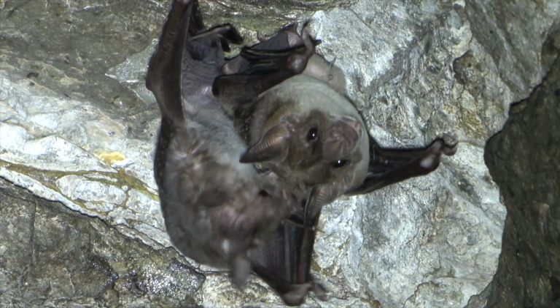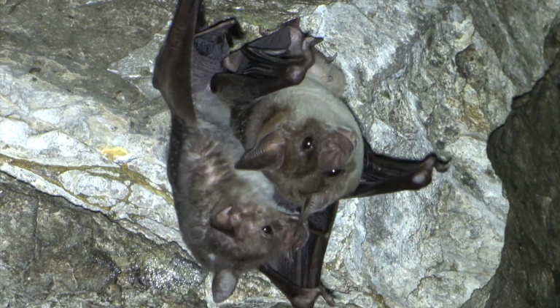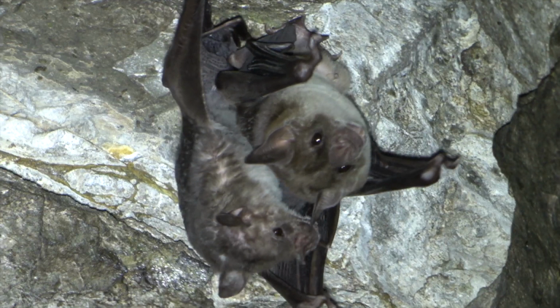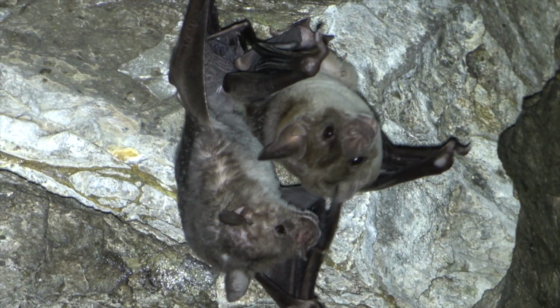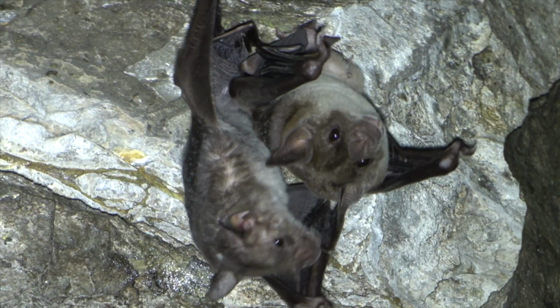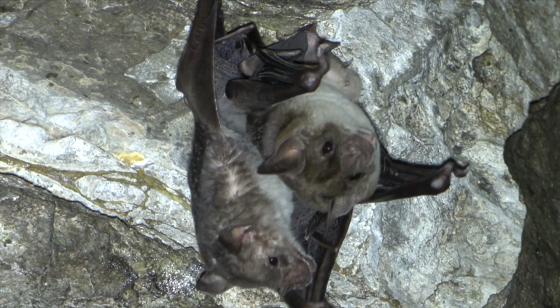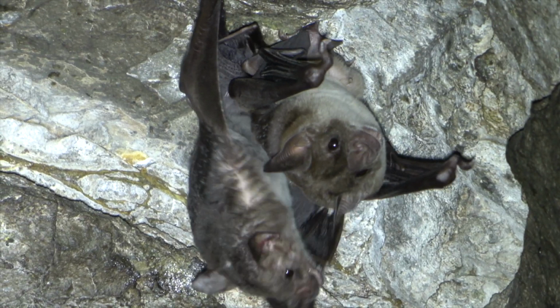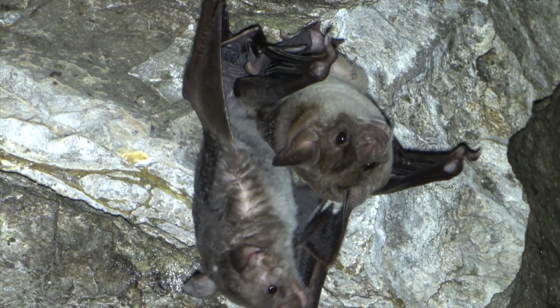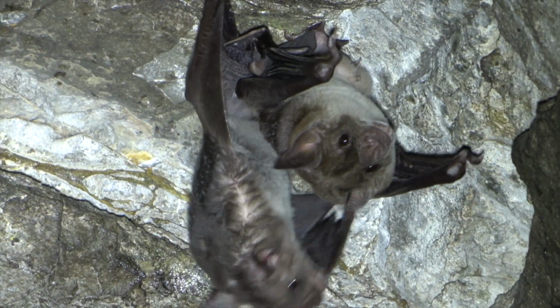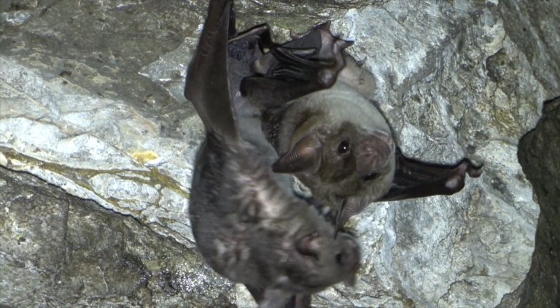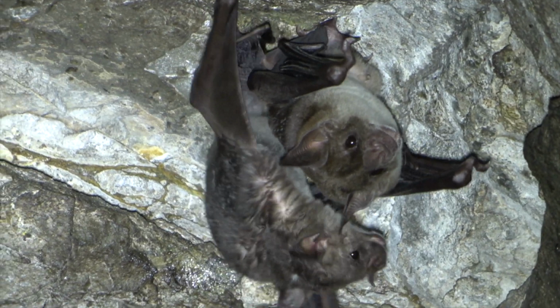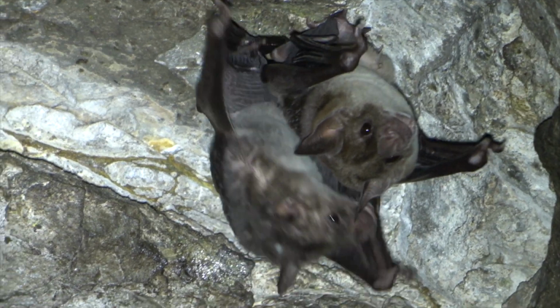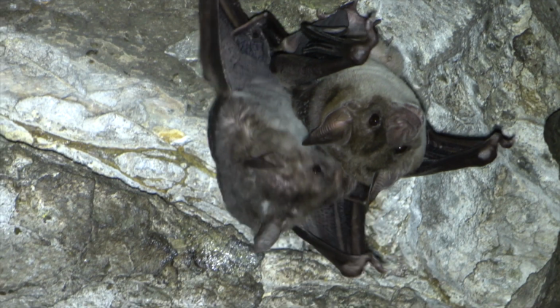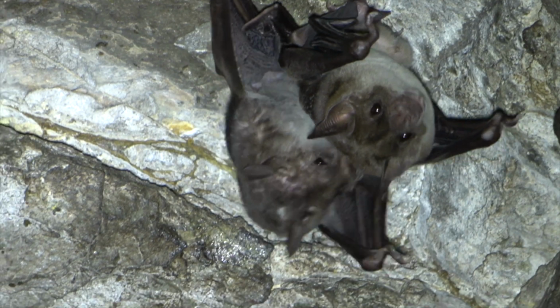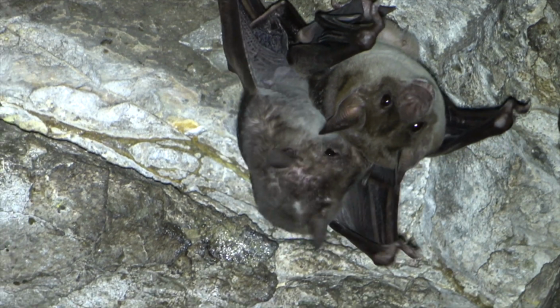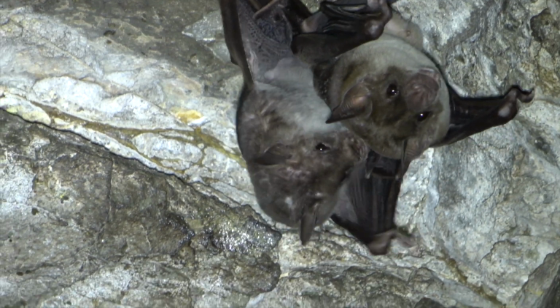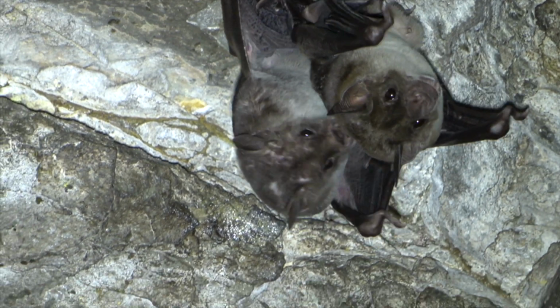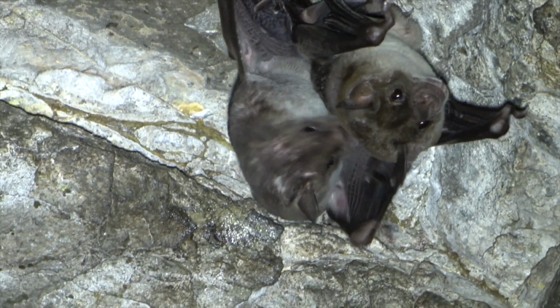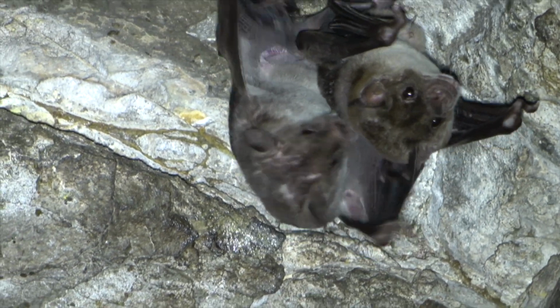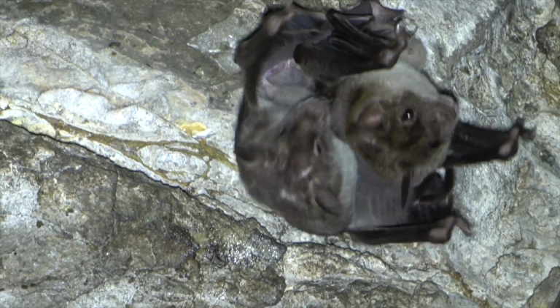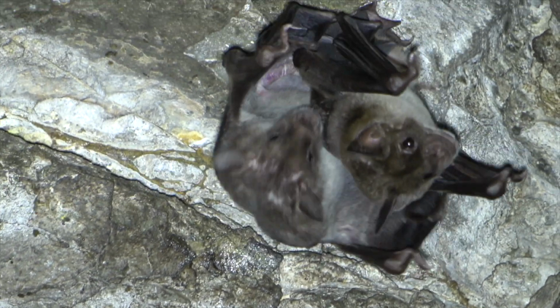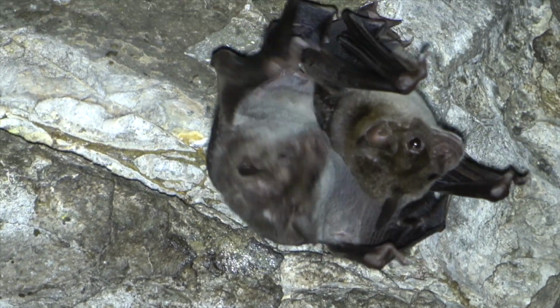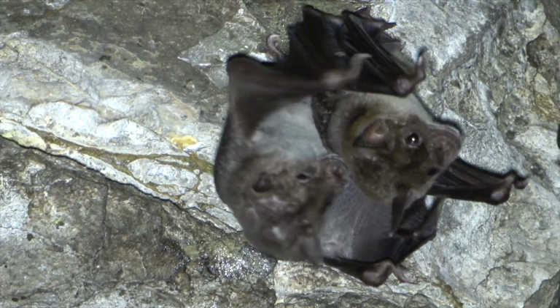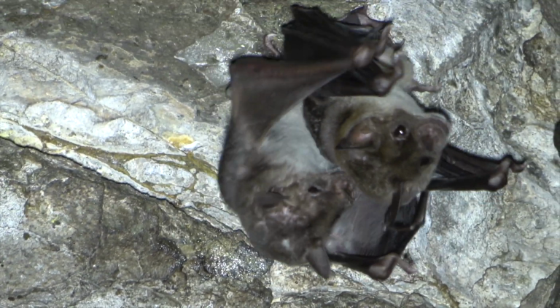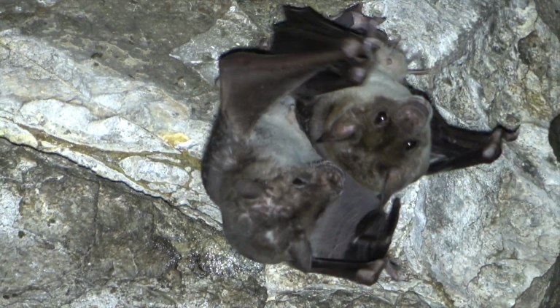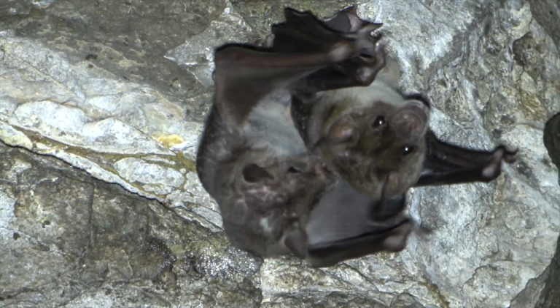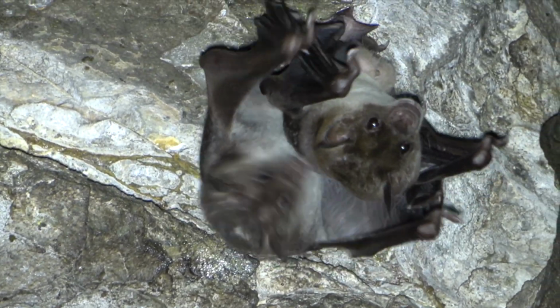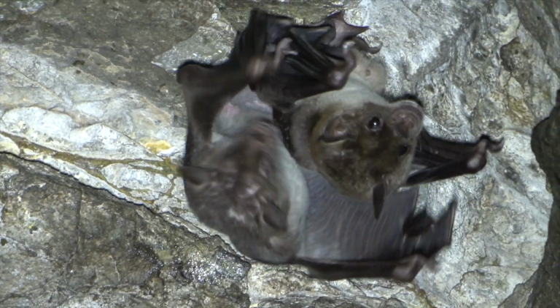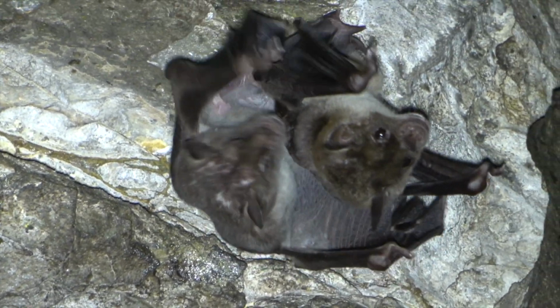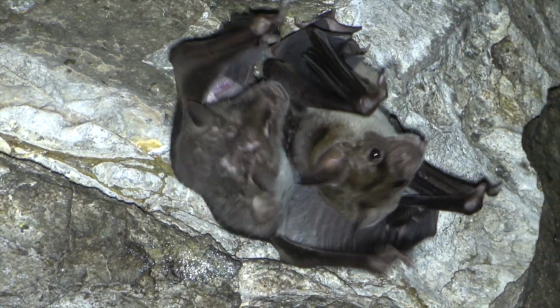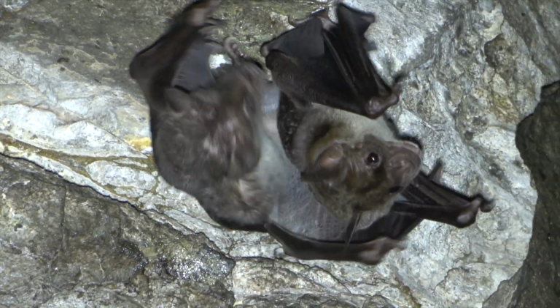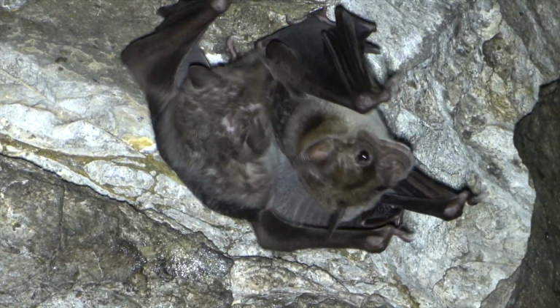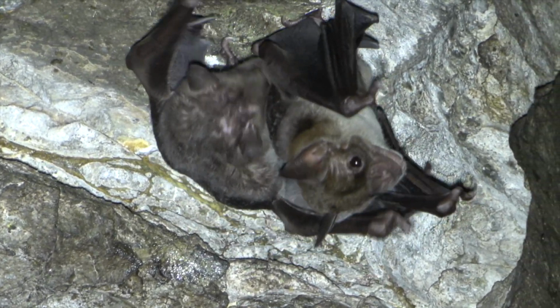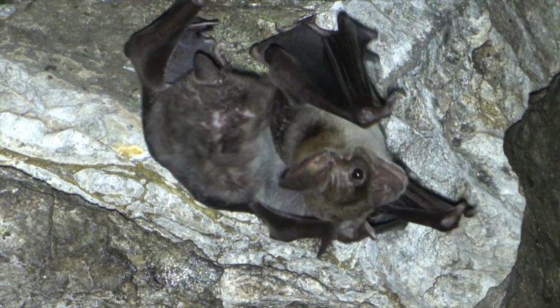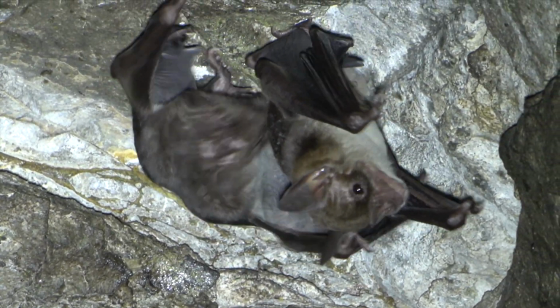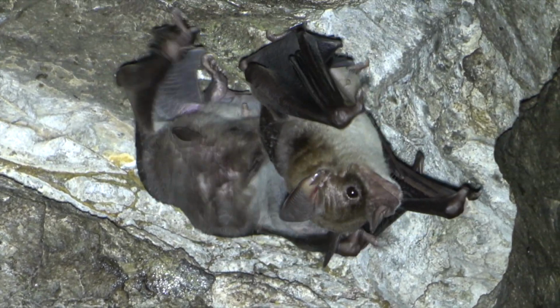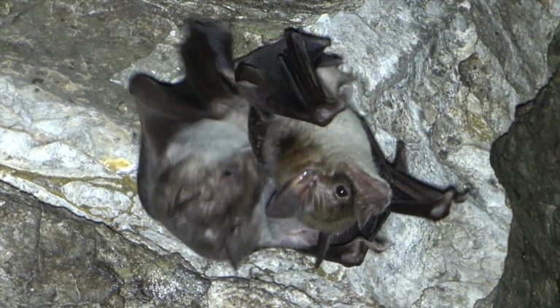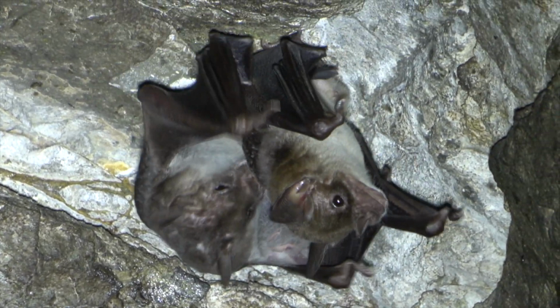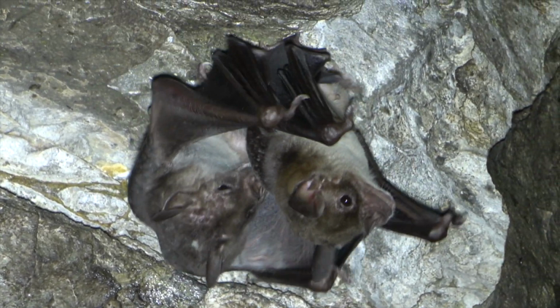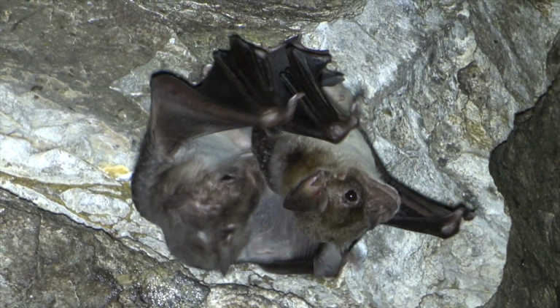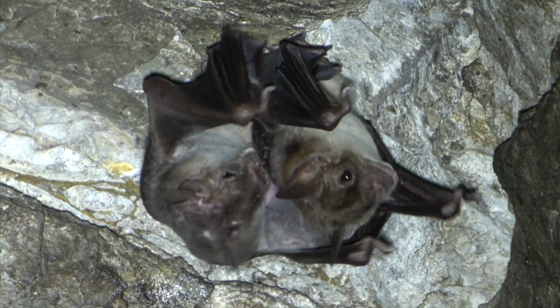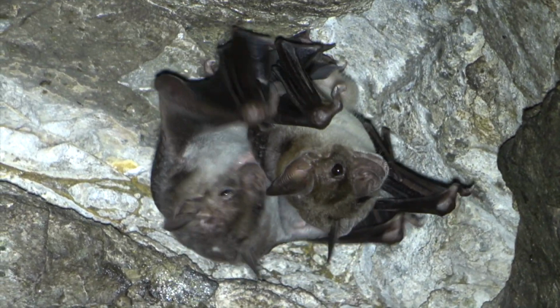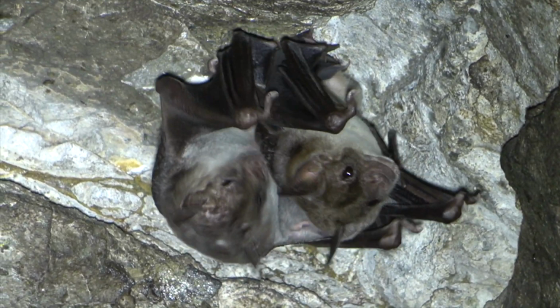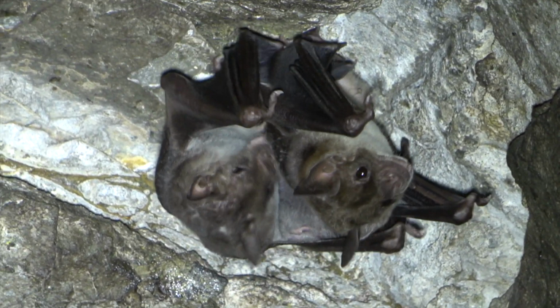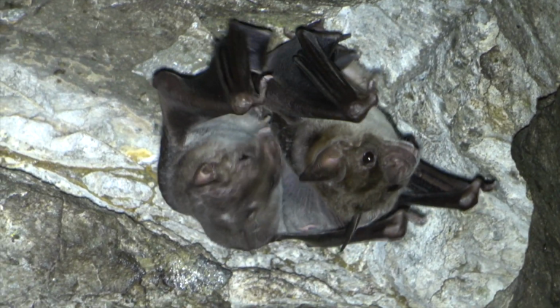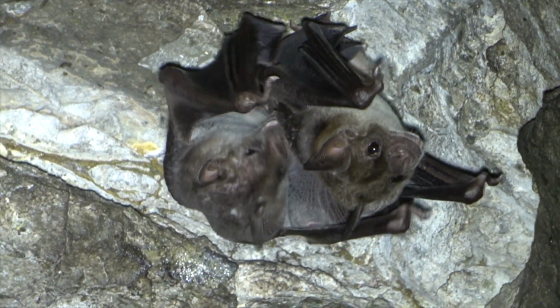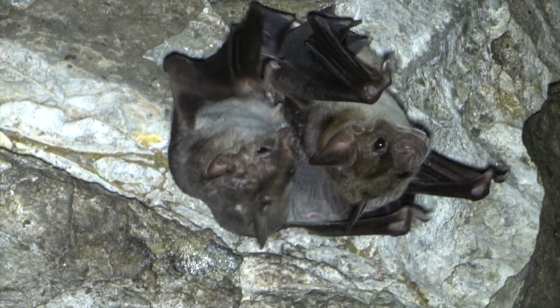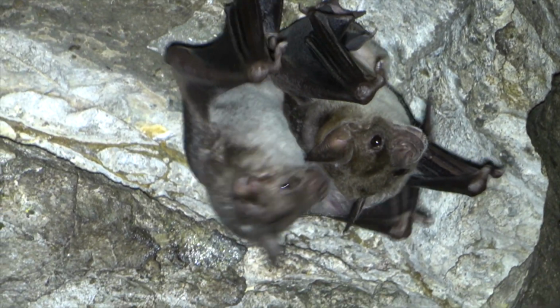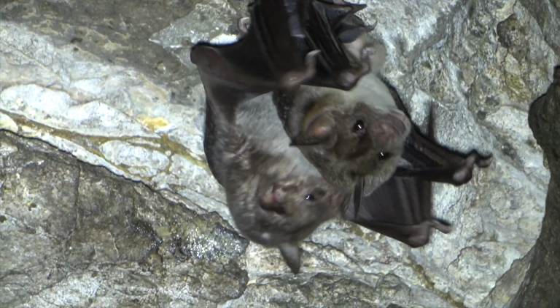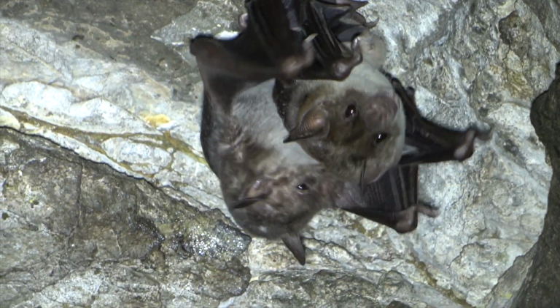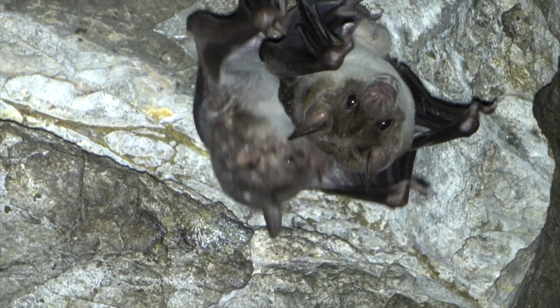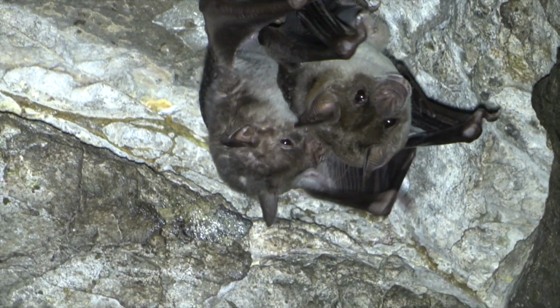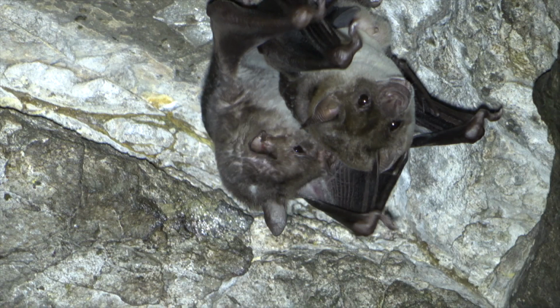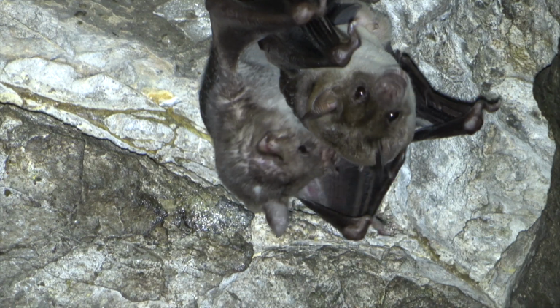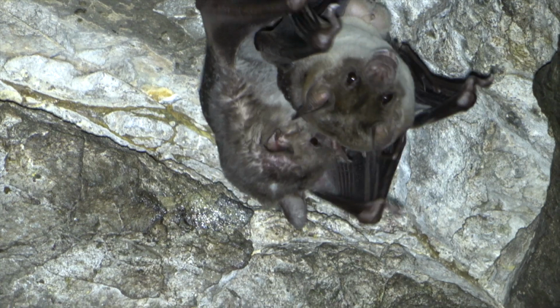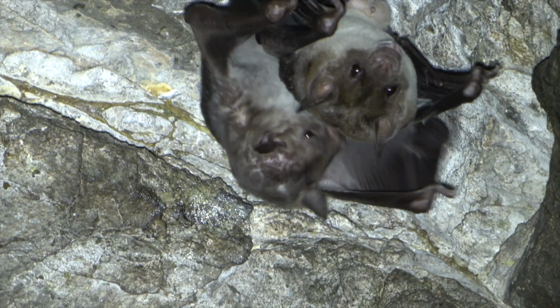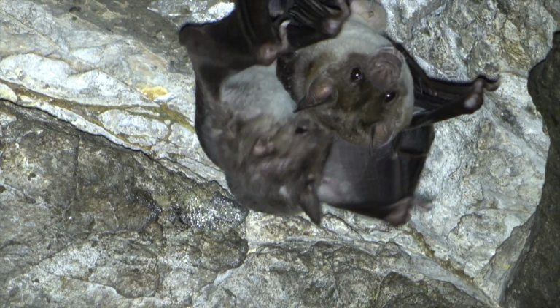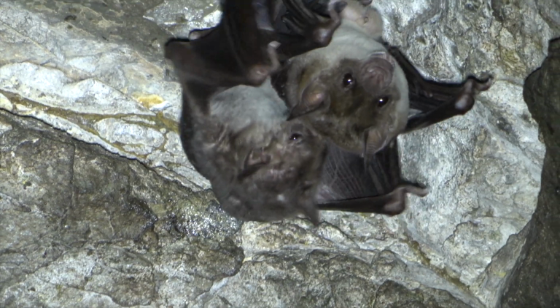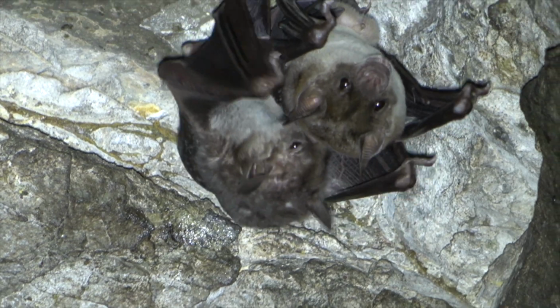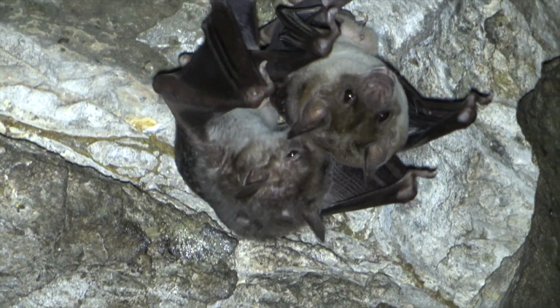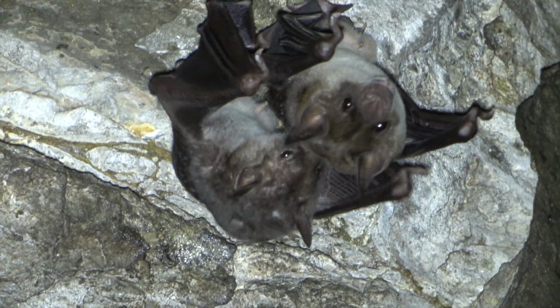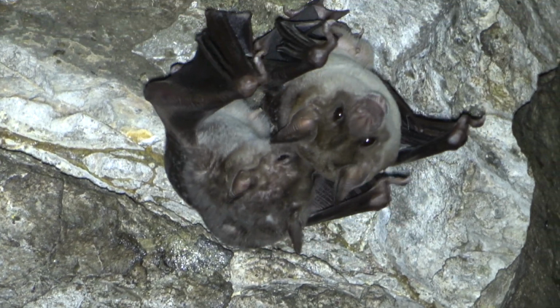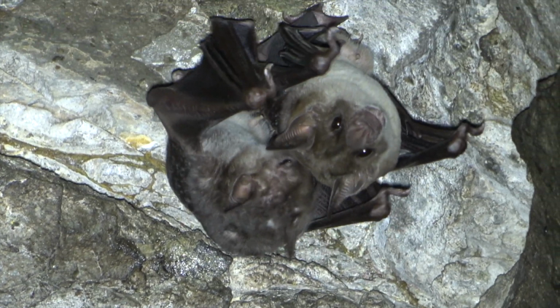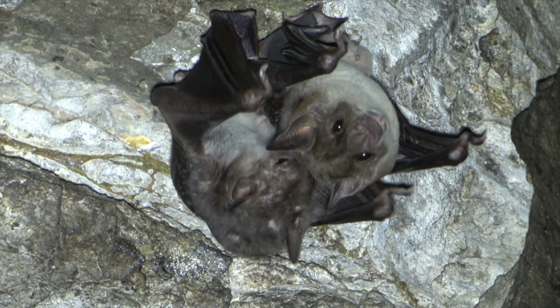The pale spear-nose bat is a medium-sized omnivore that likes insects, fruits, nectar, and pollen.